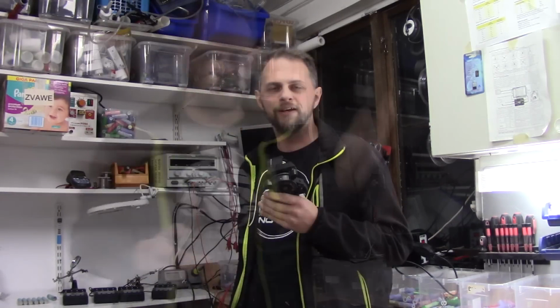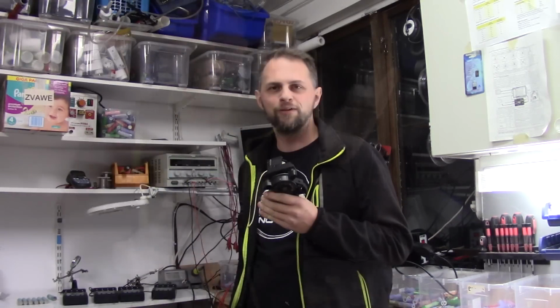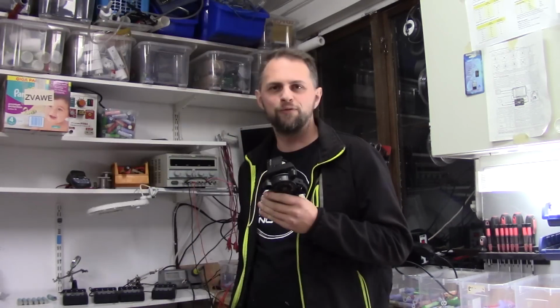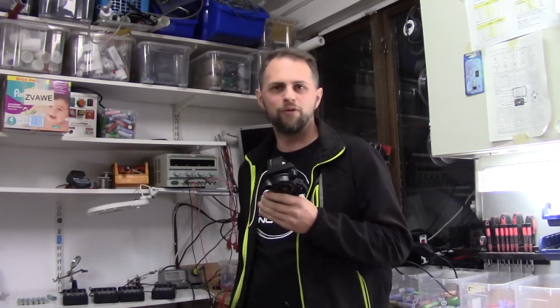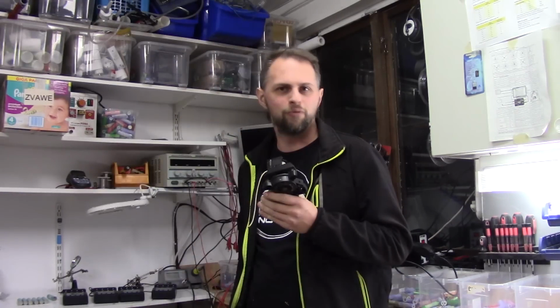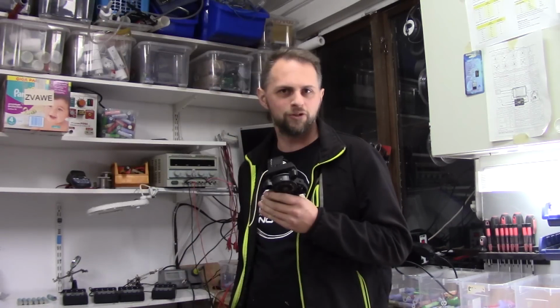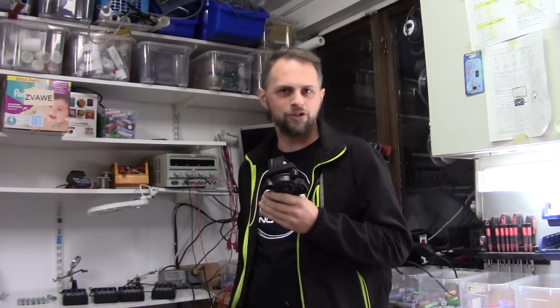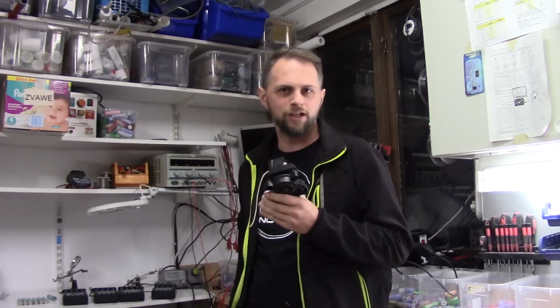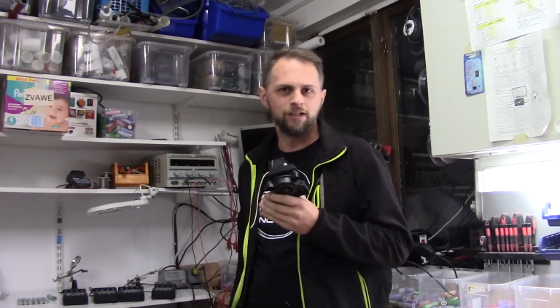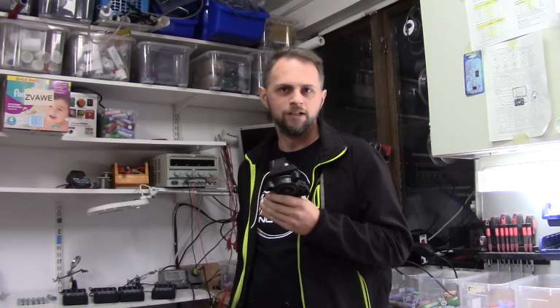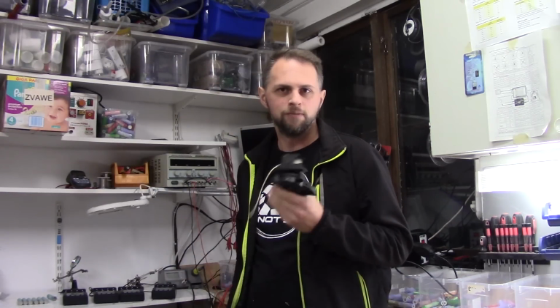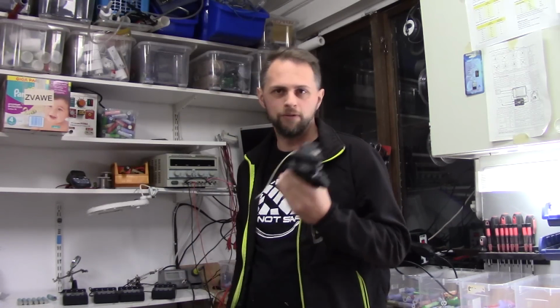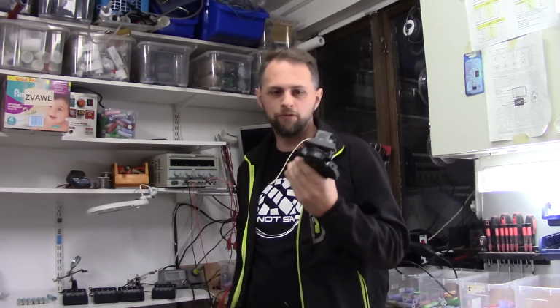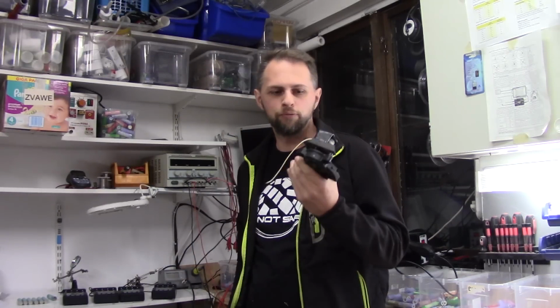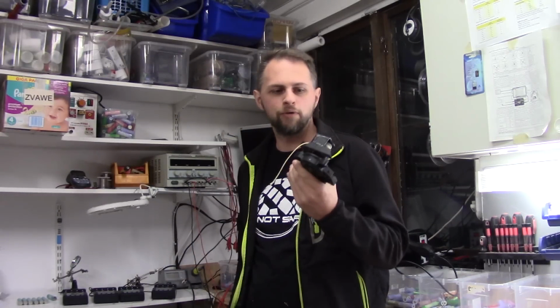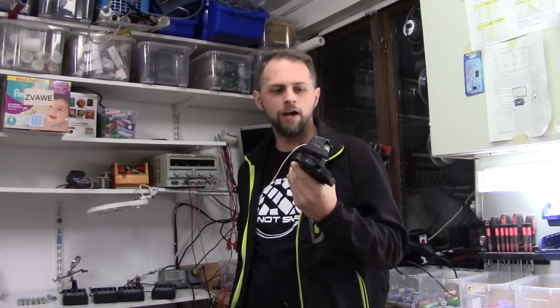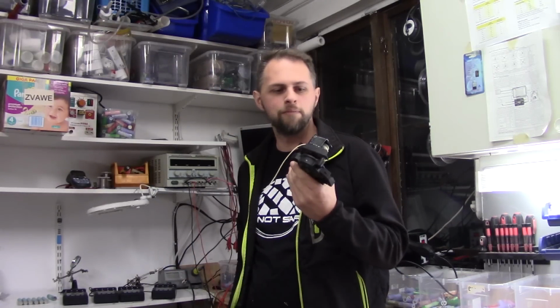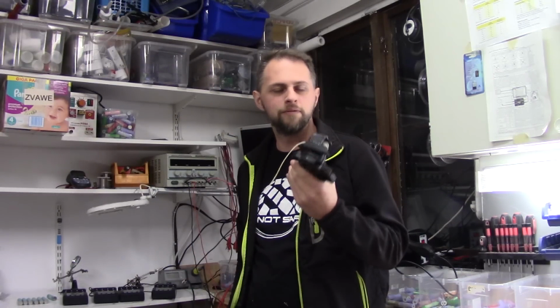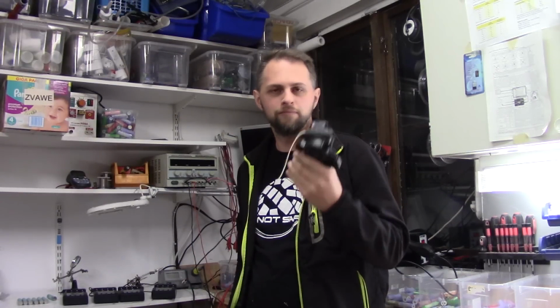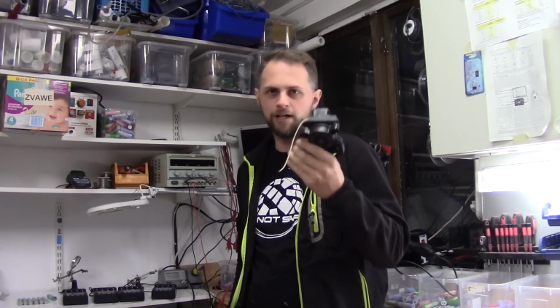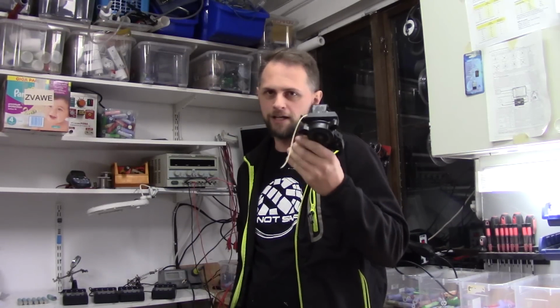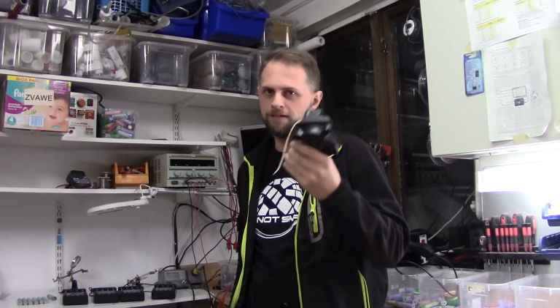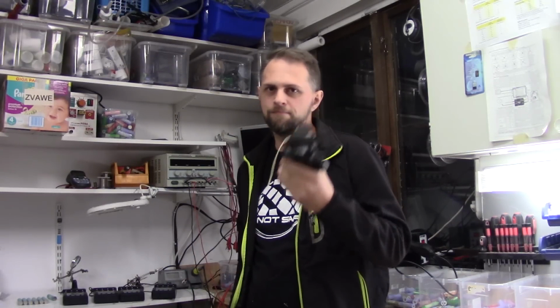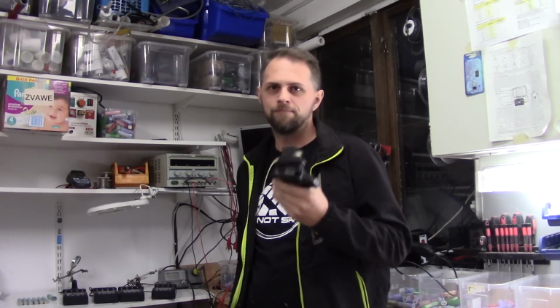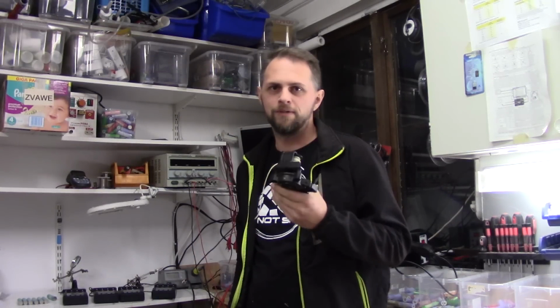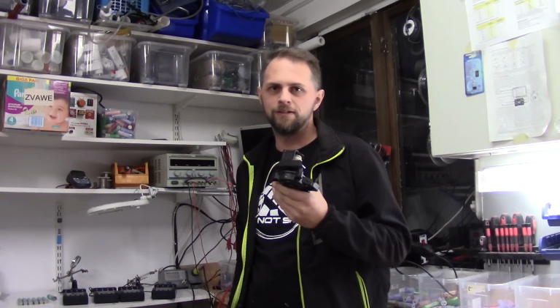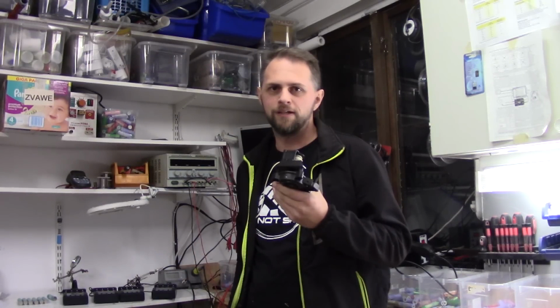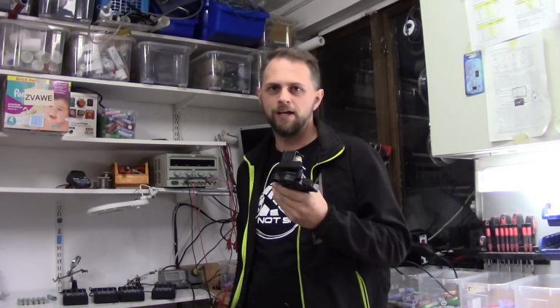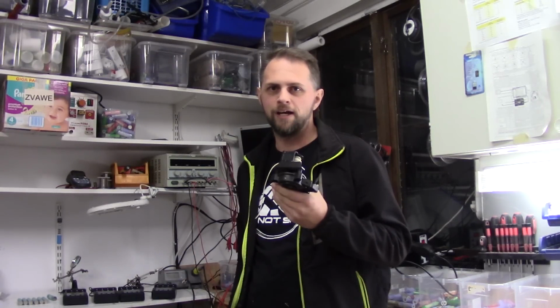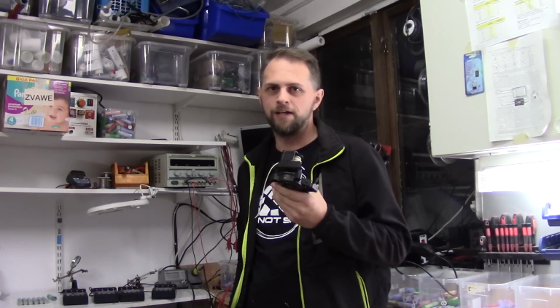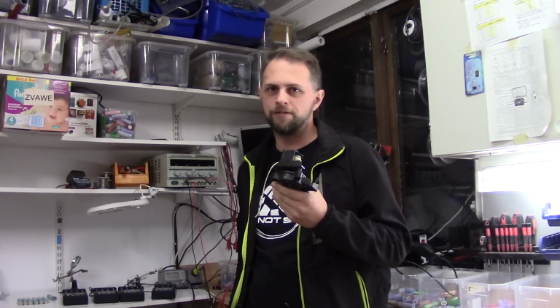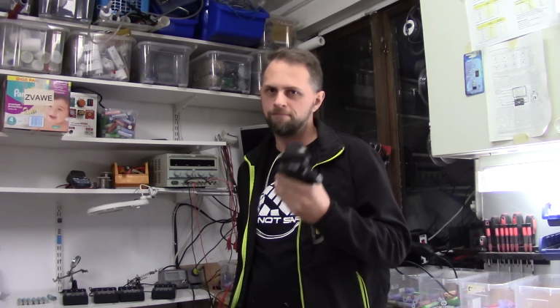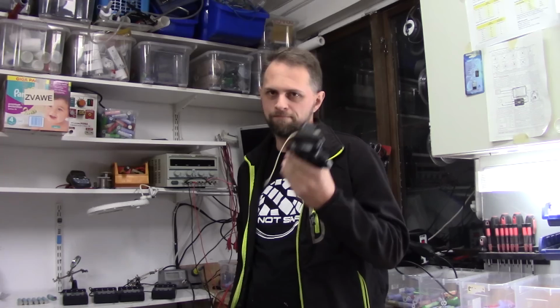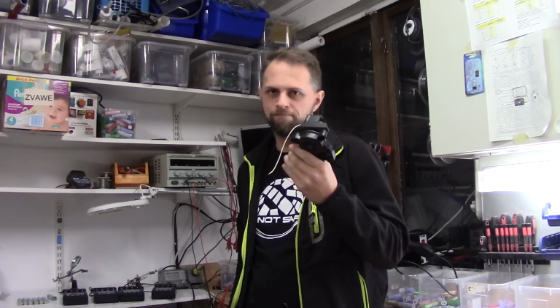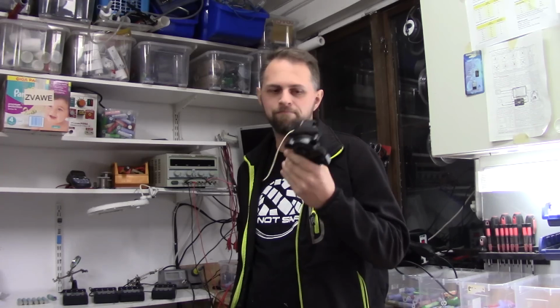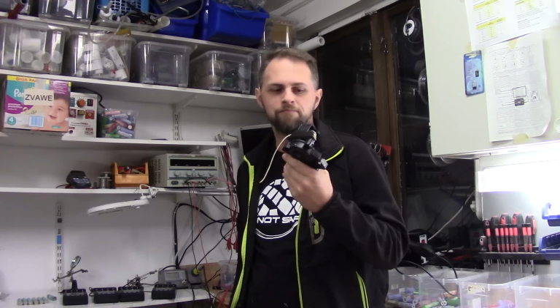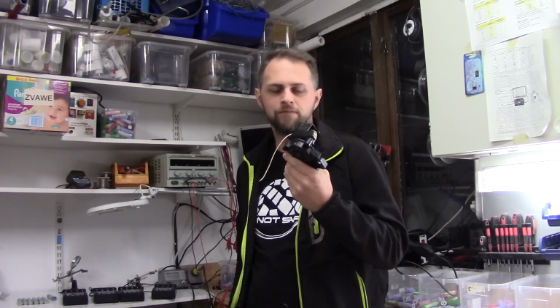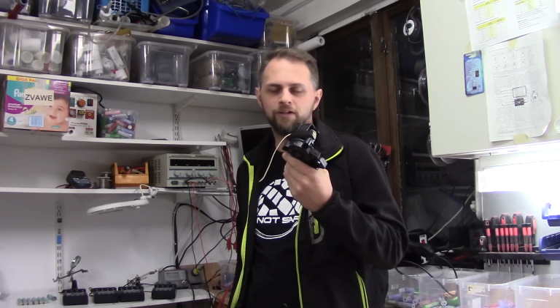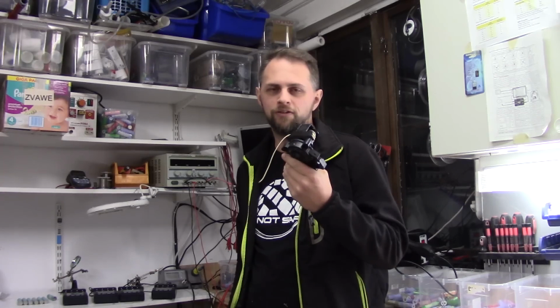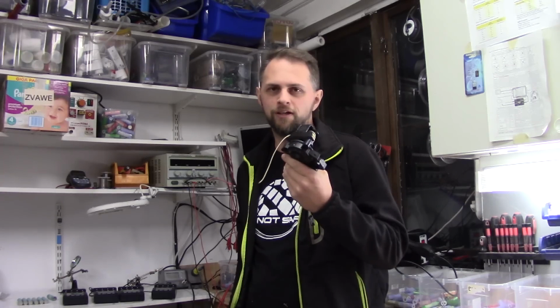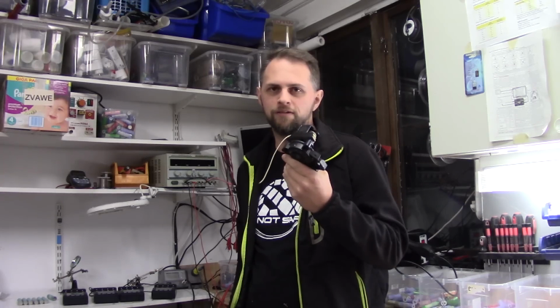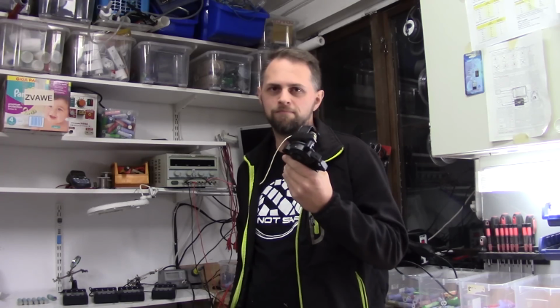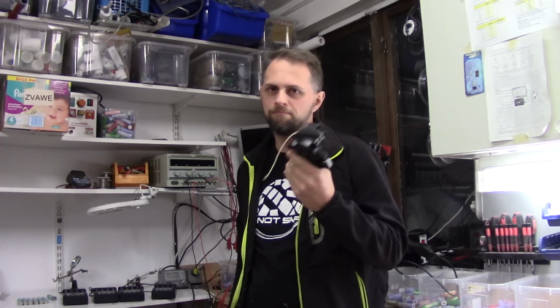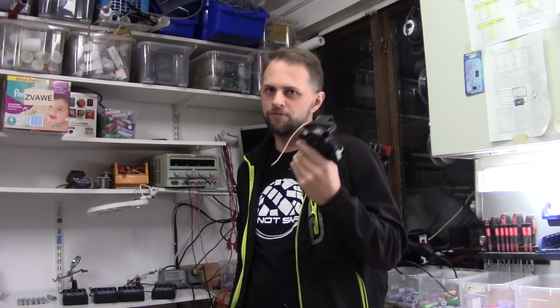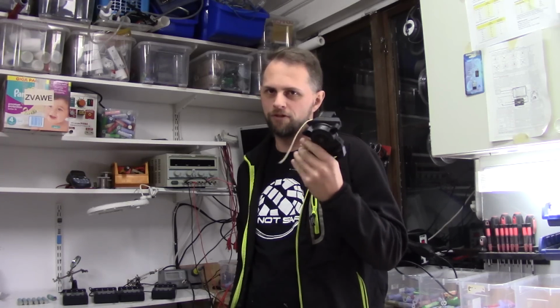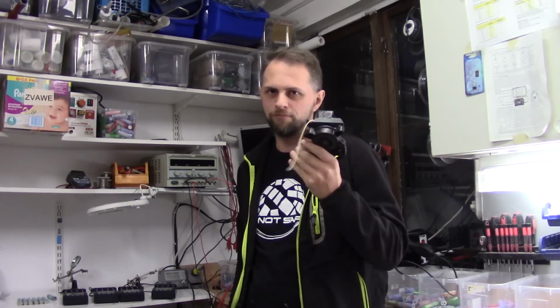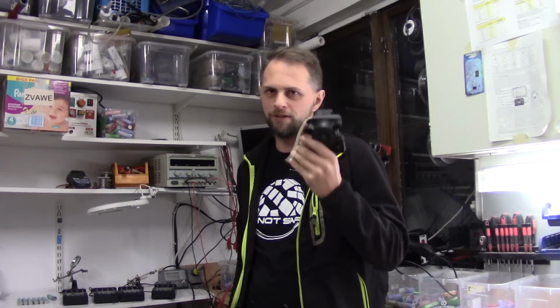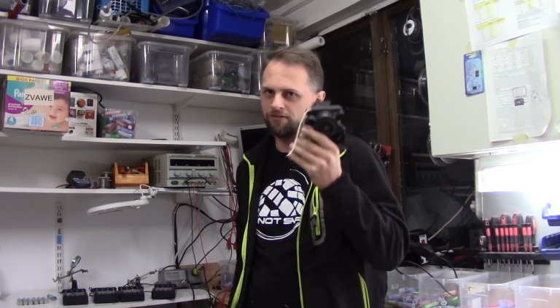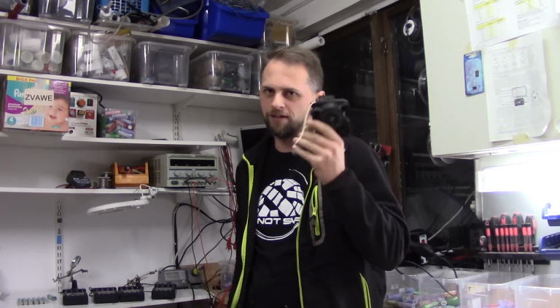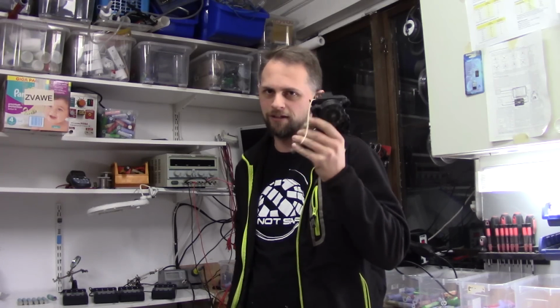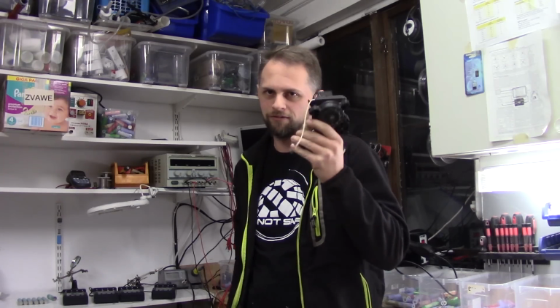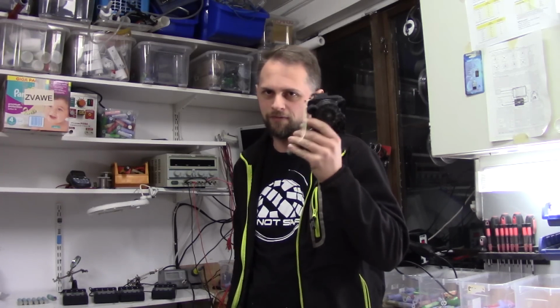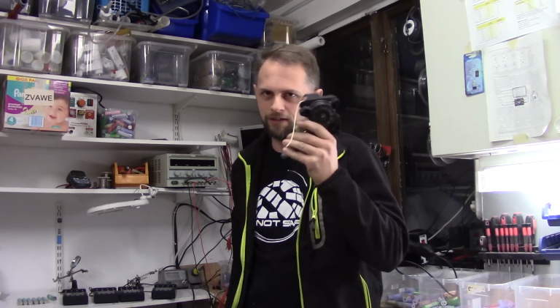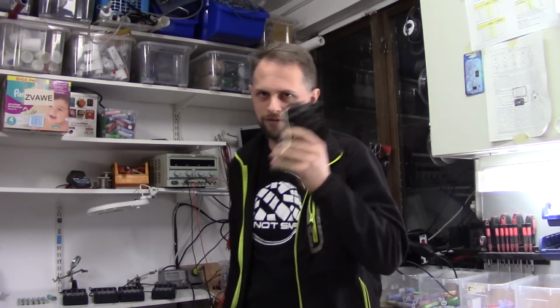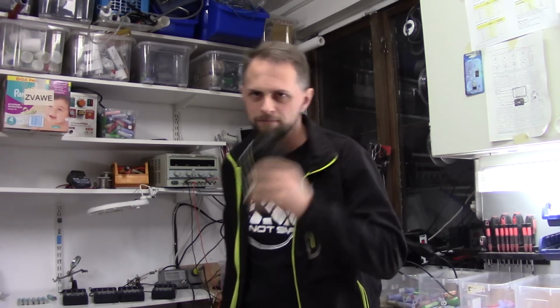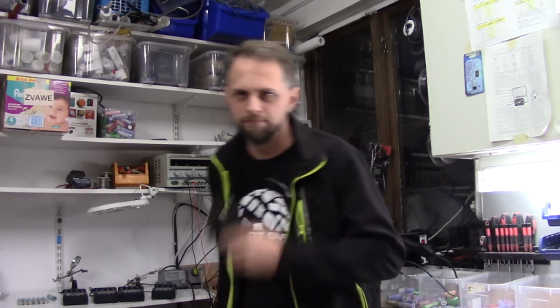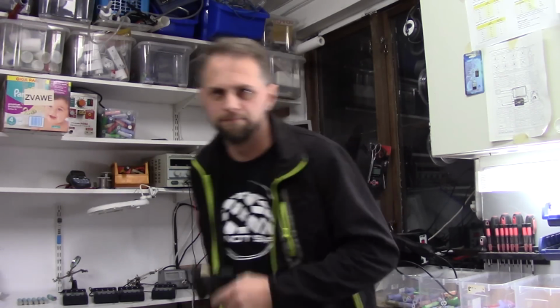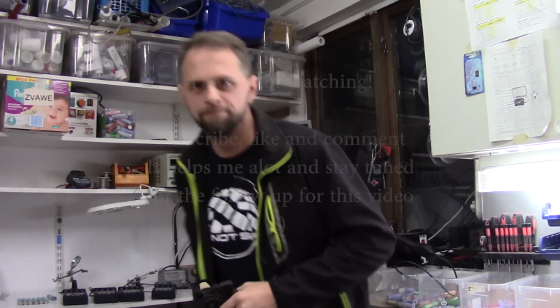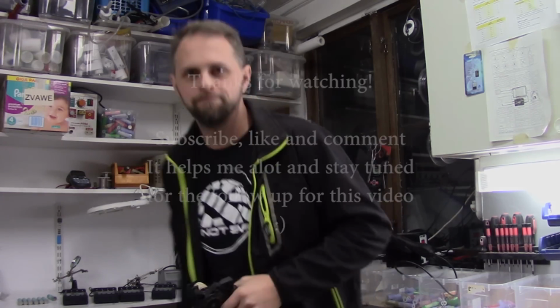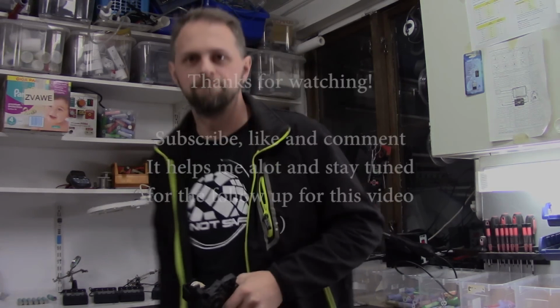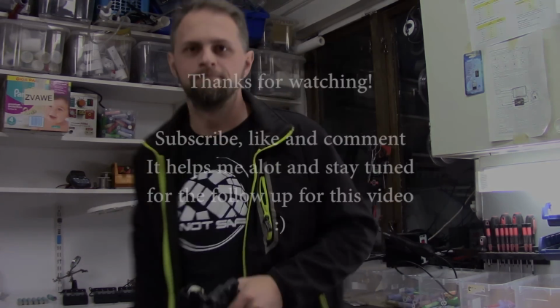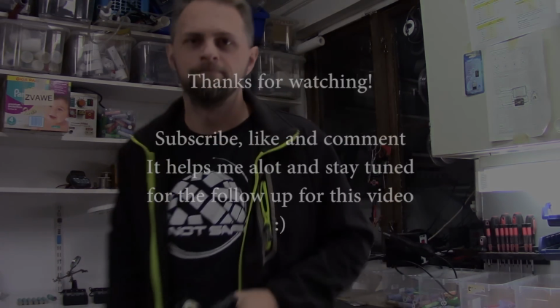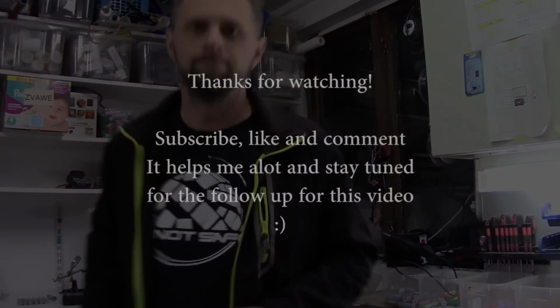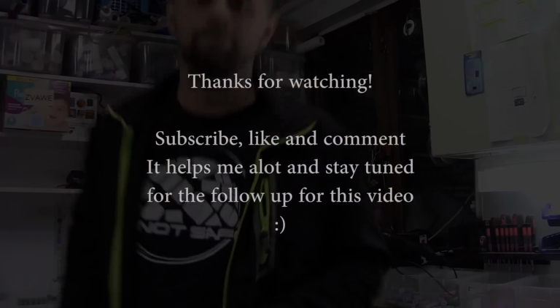Thank you for watching. Please subscribe, like and, as I said, don't miss the next video. Thank you.